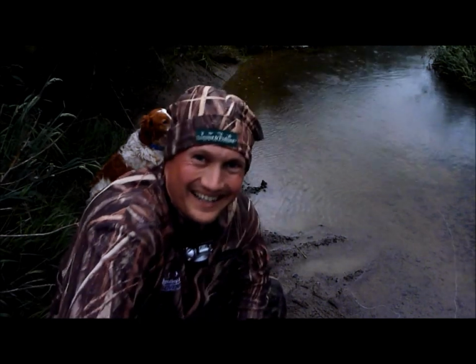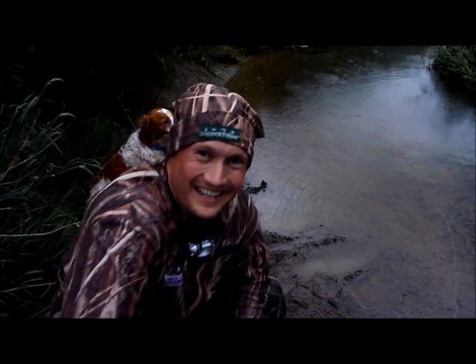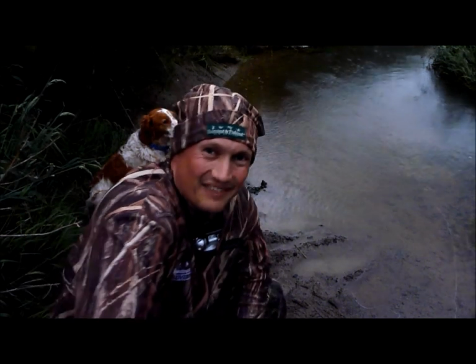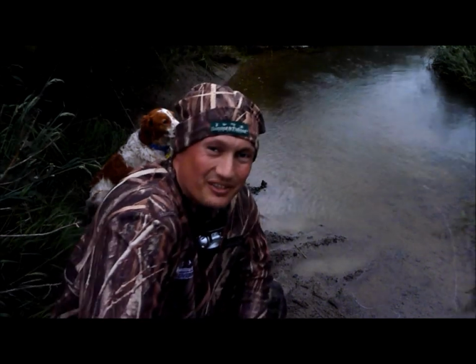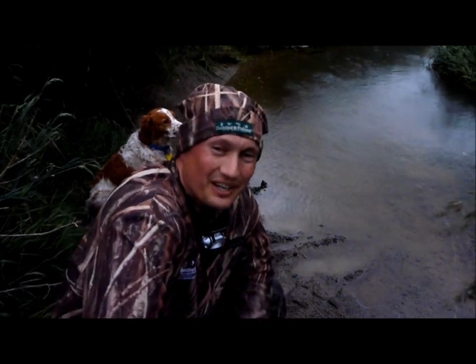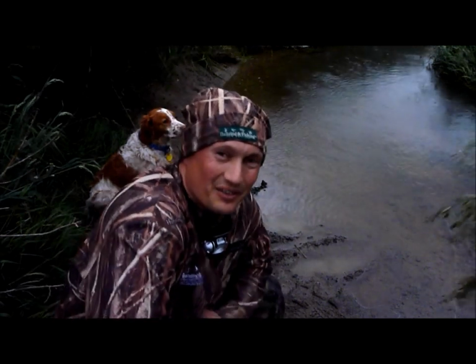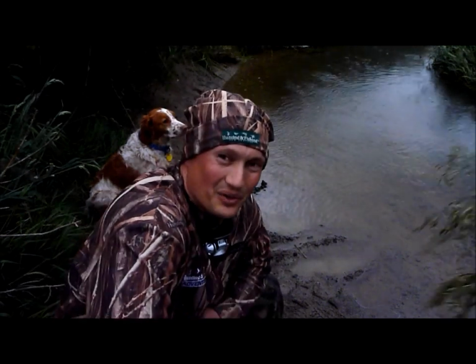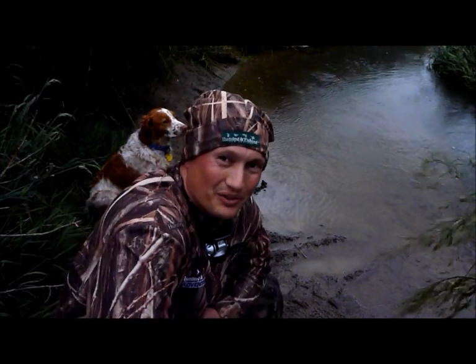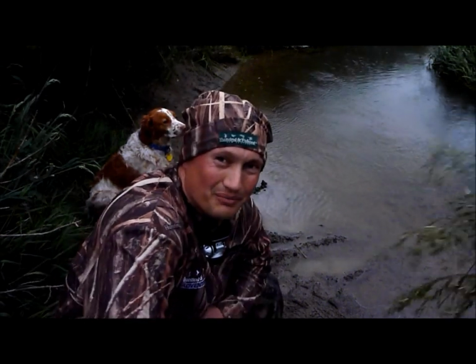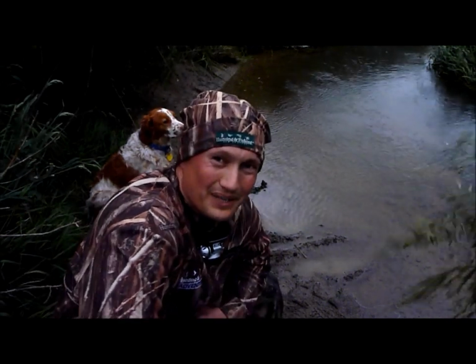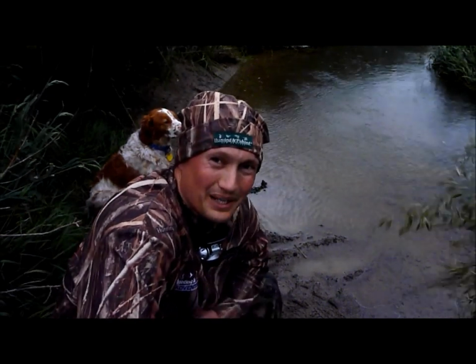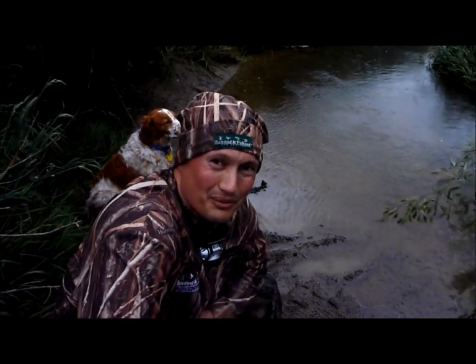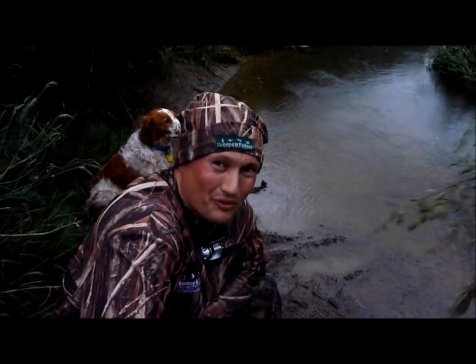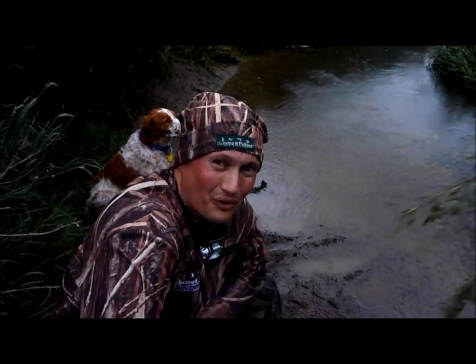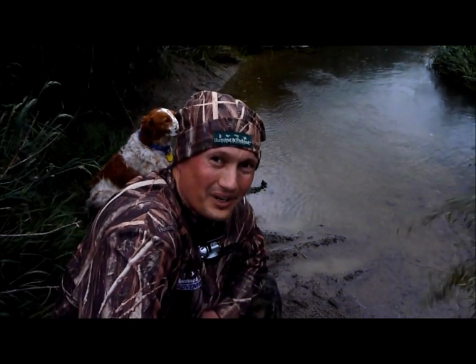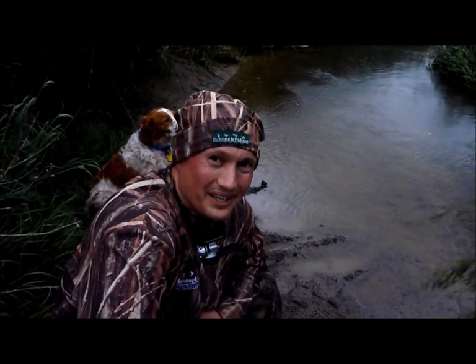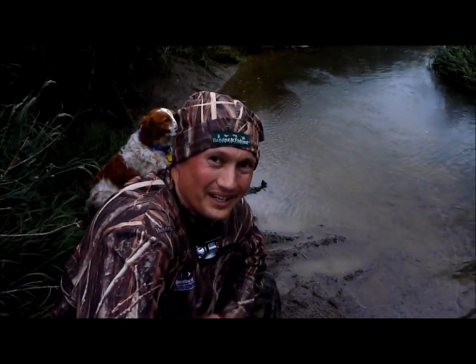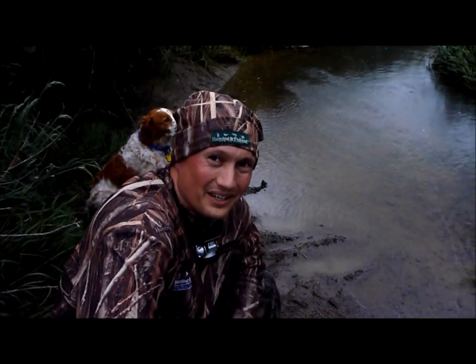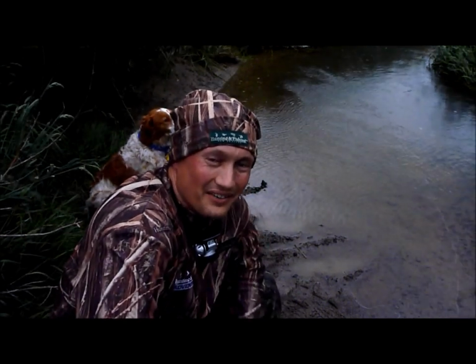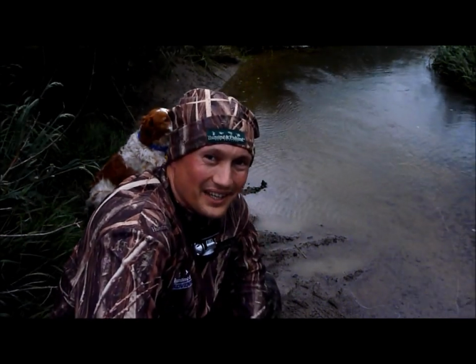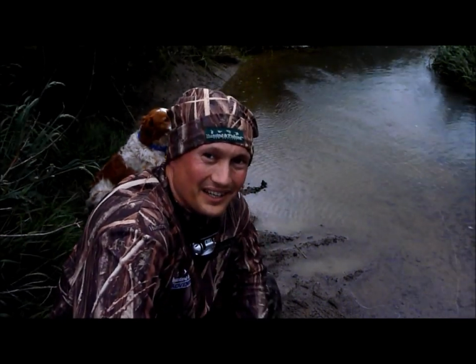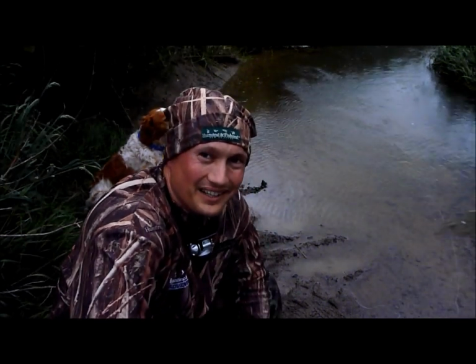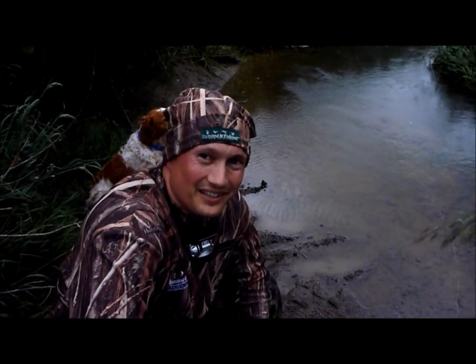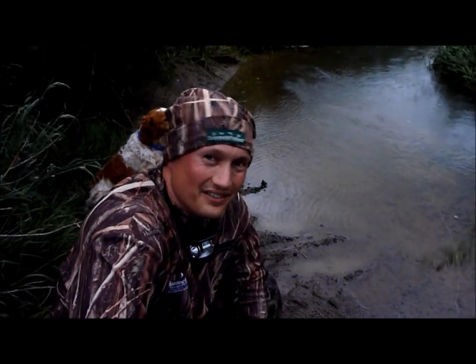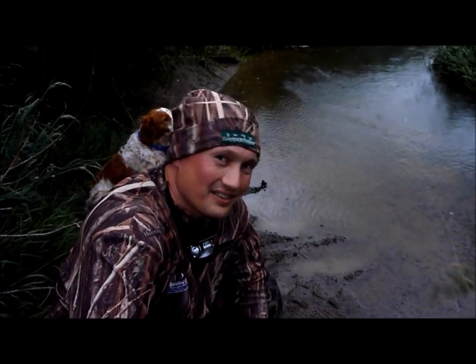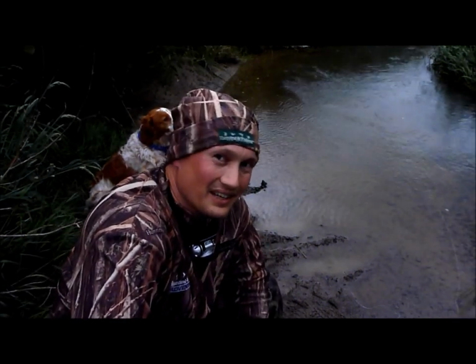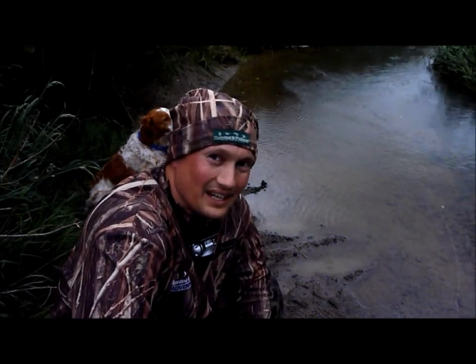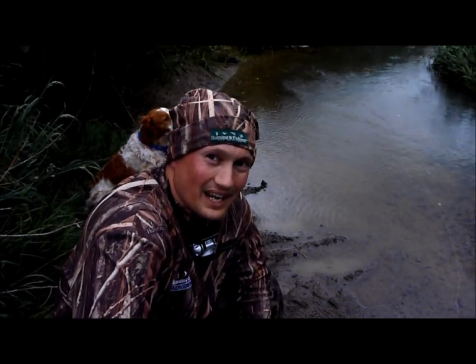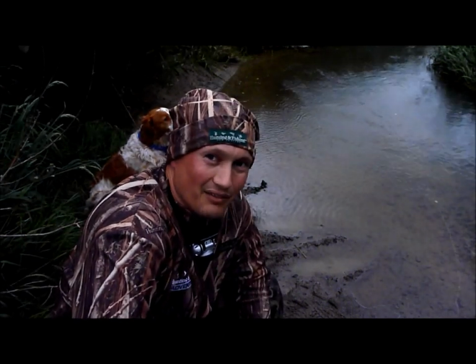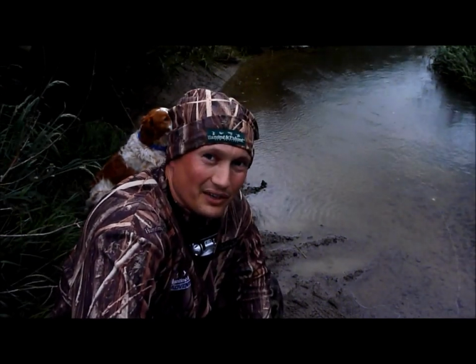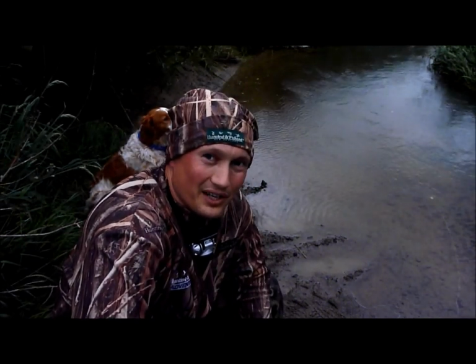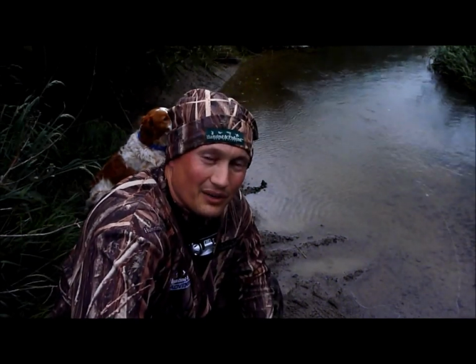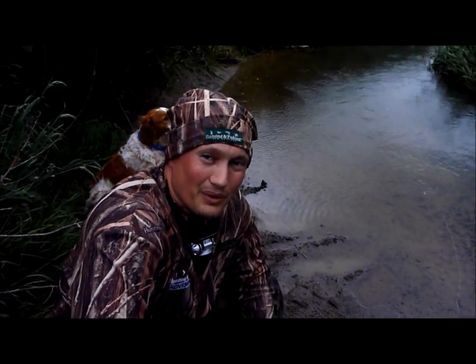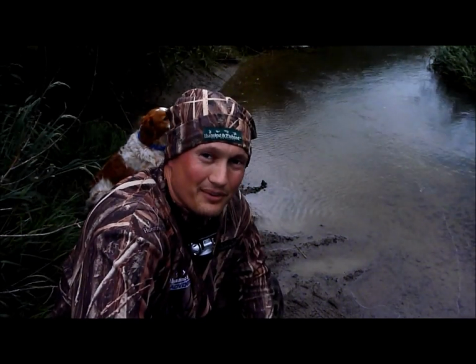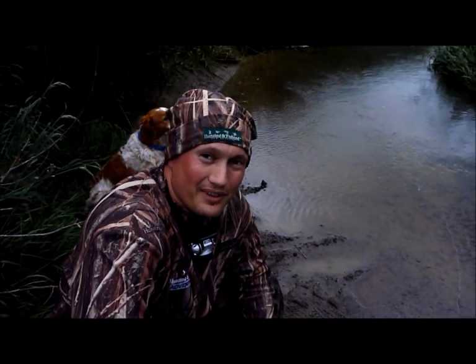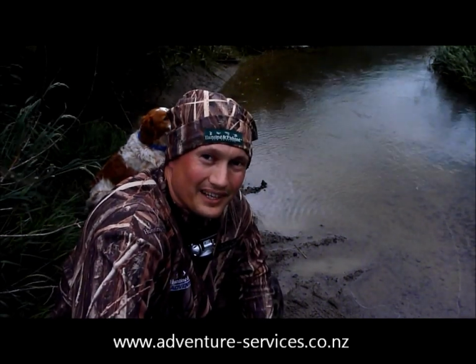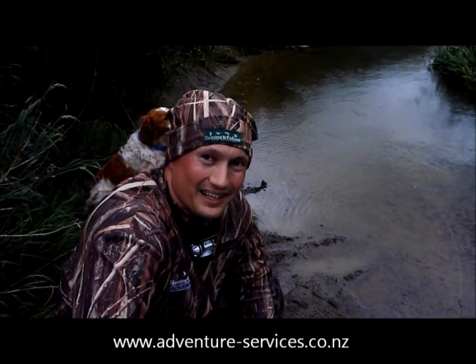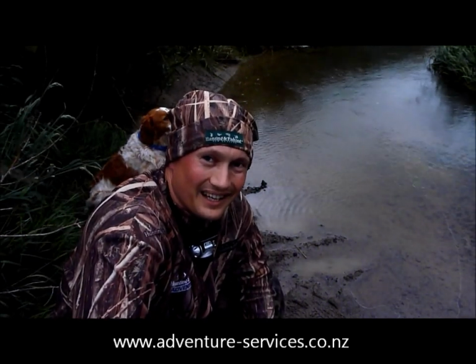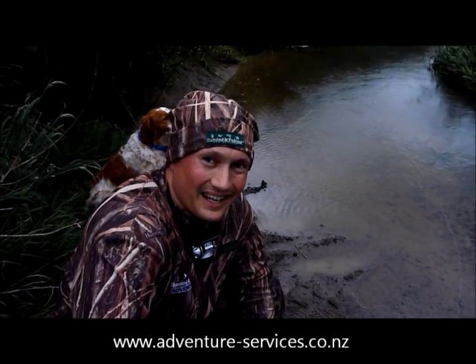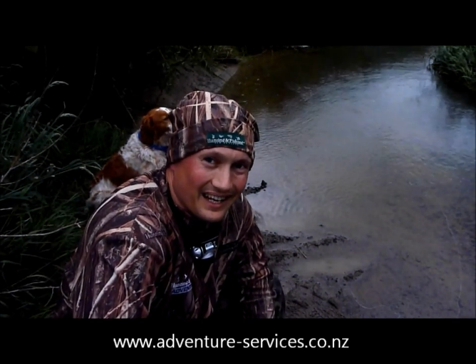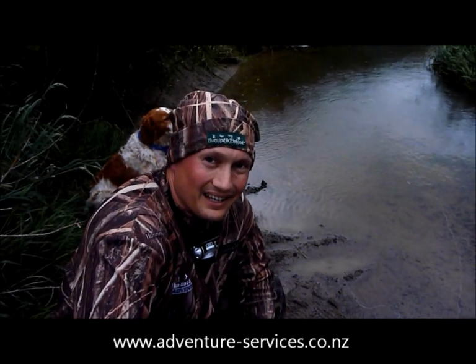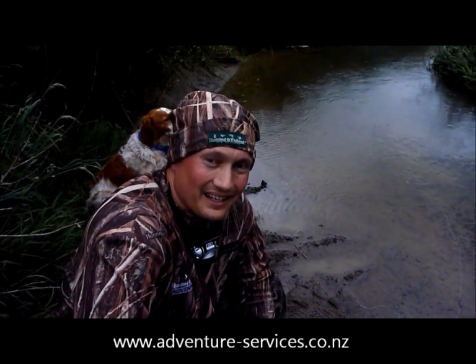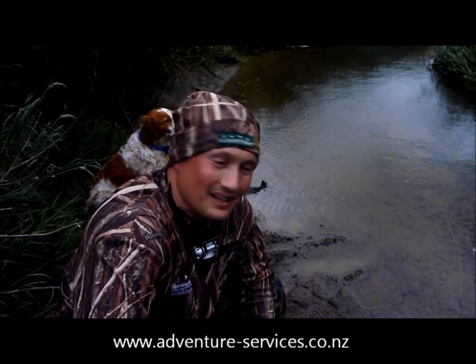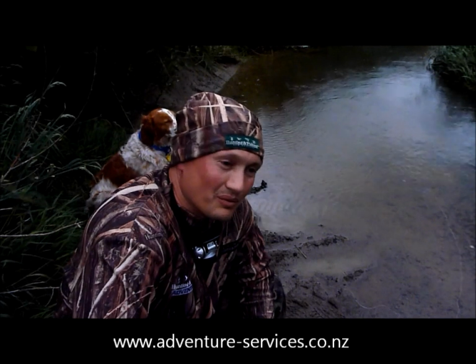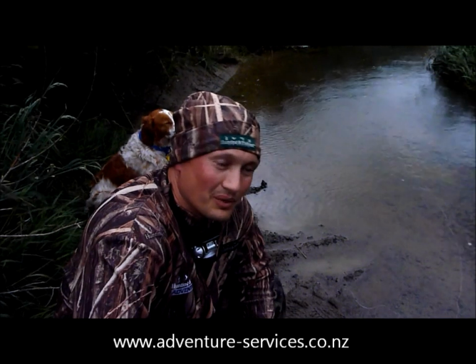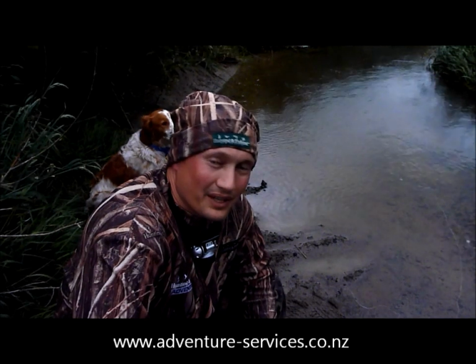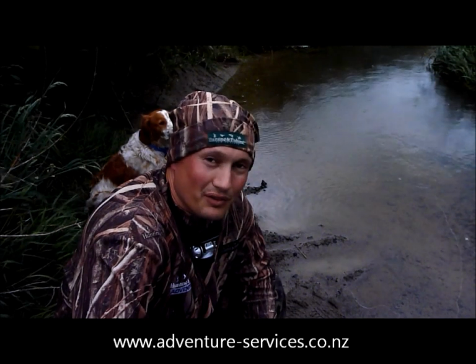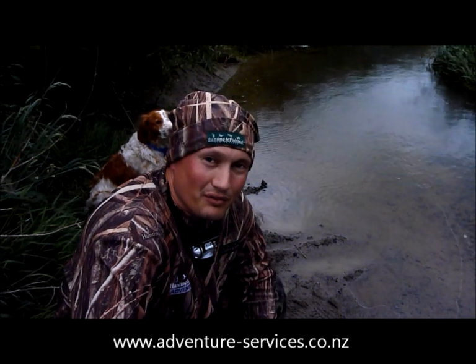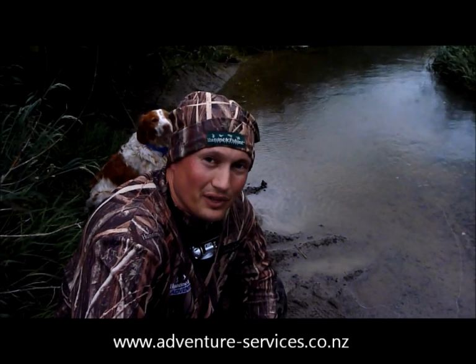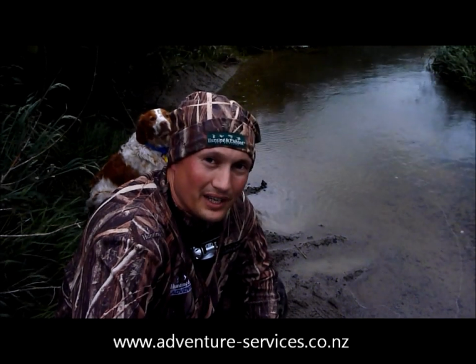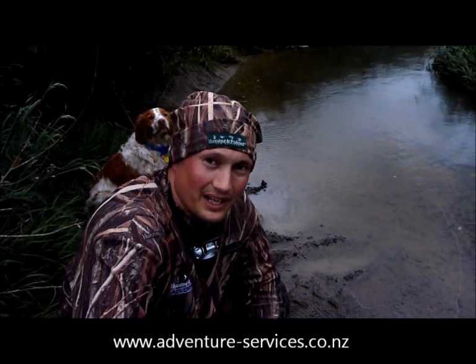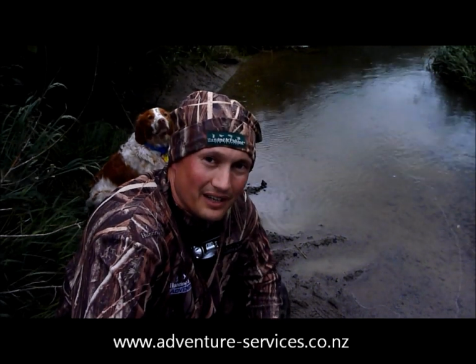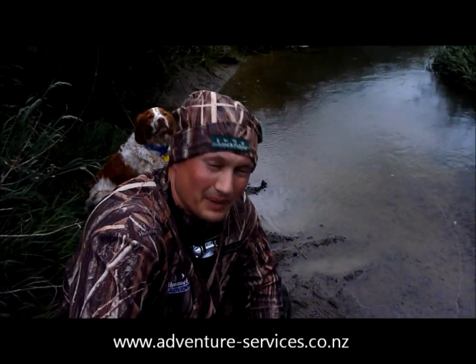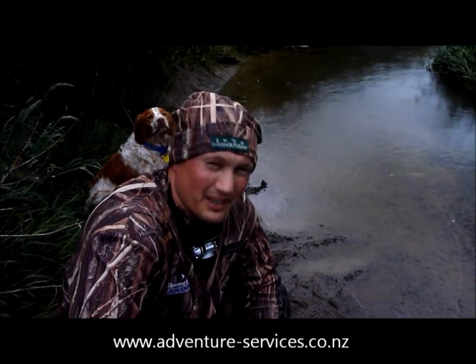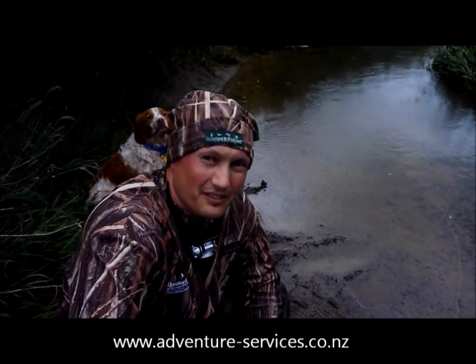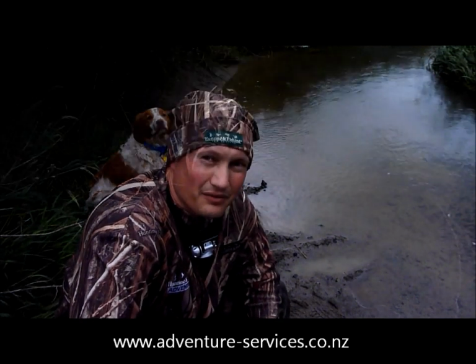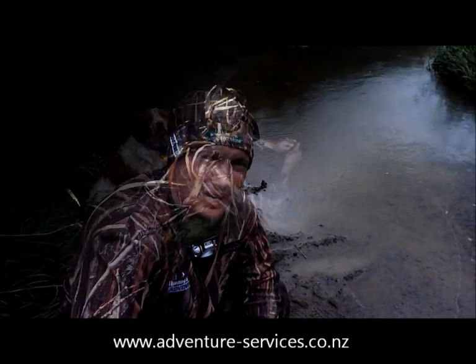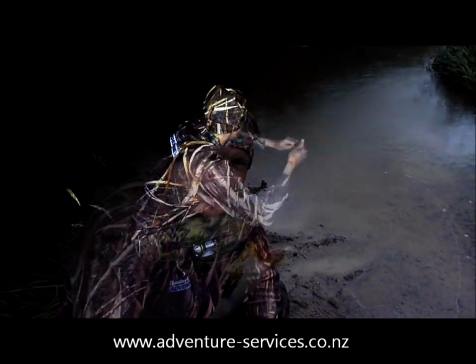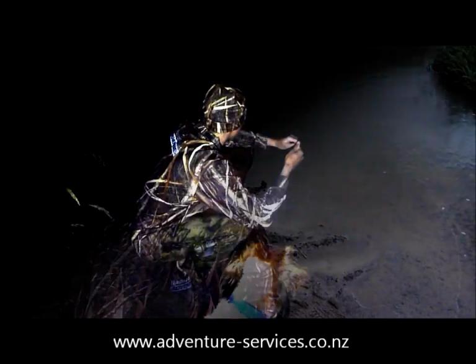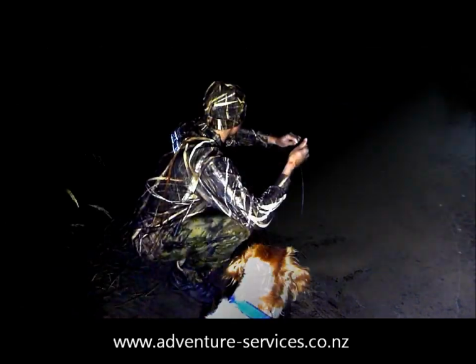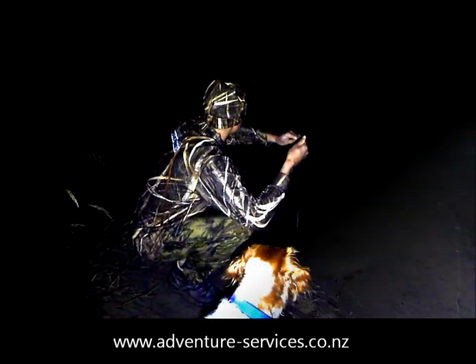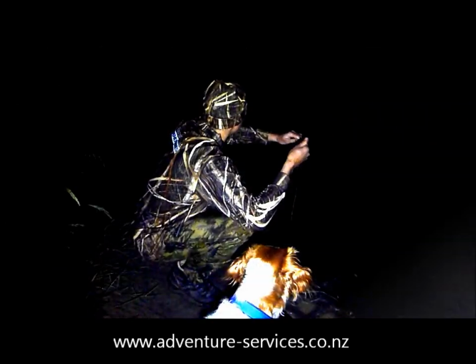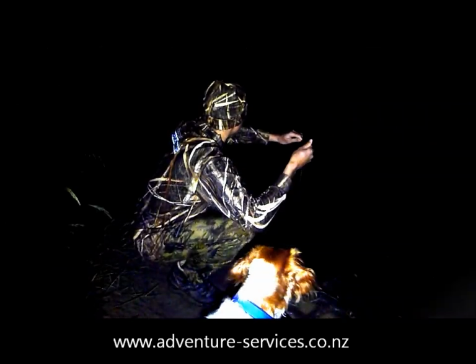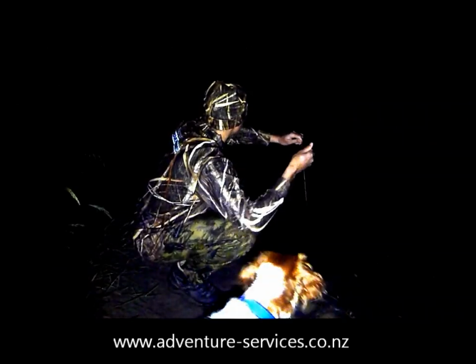If you've never caught an eel before in New Zealand, just have a look at our website and we'll give you a few ideas. It's really easy and straightforward.